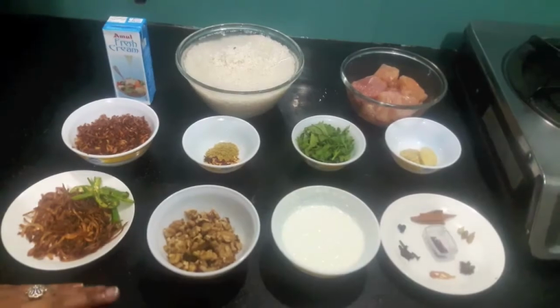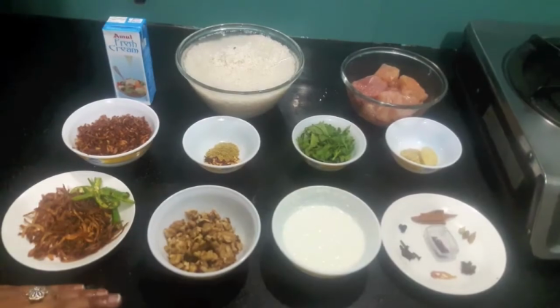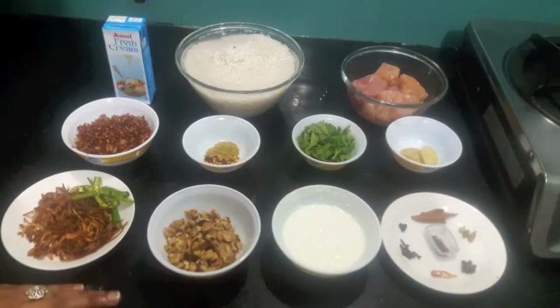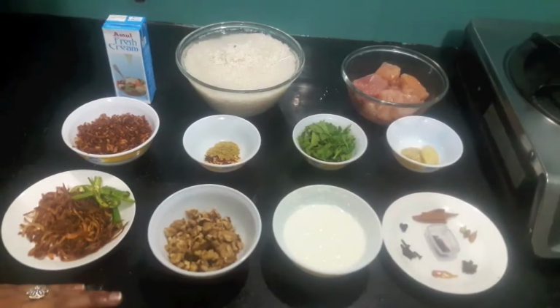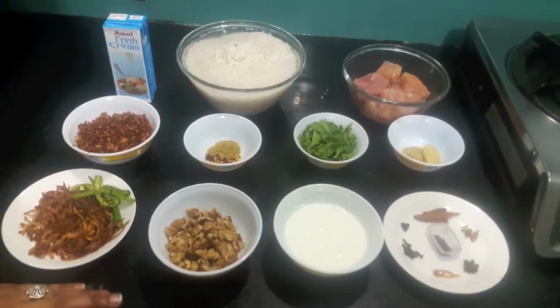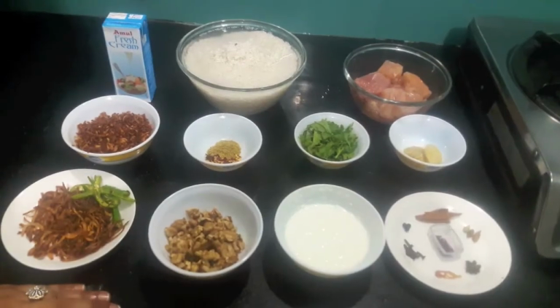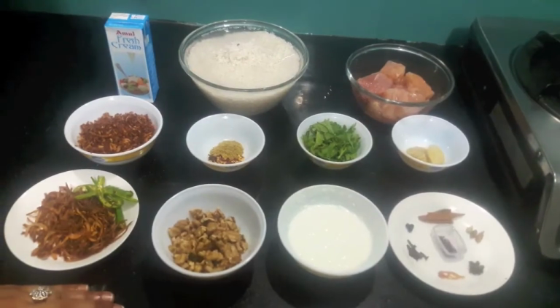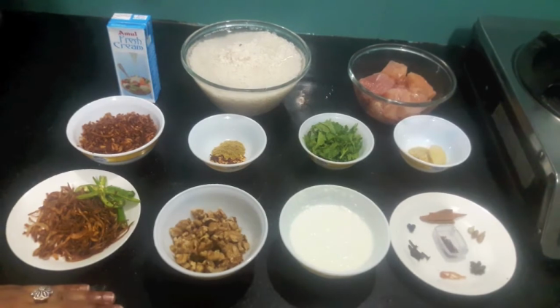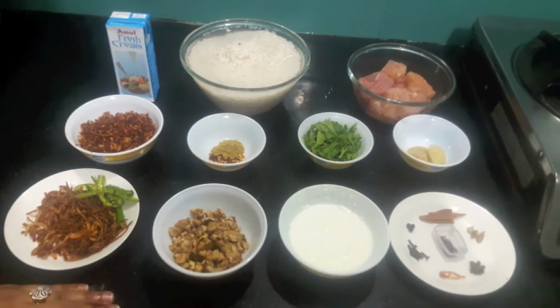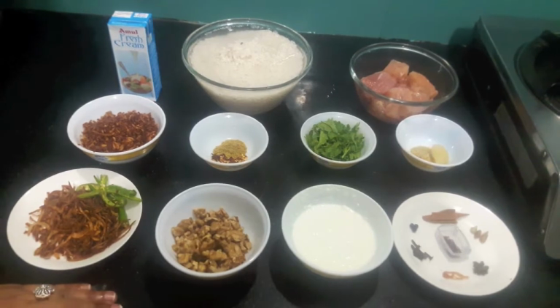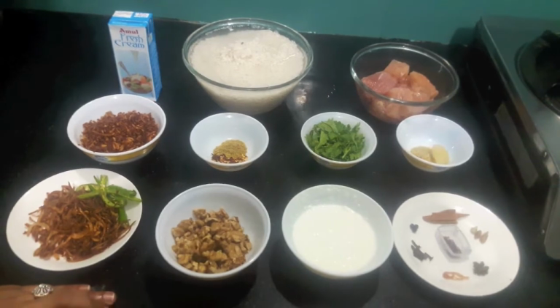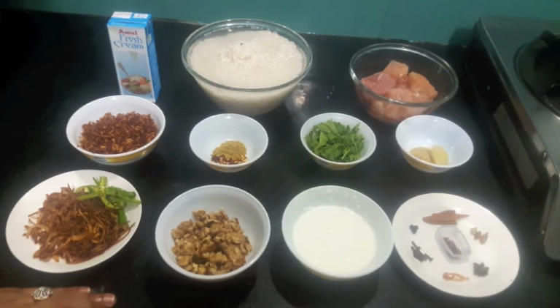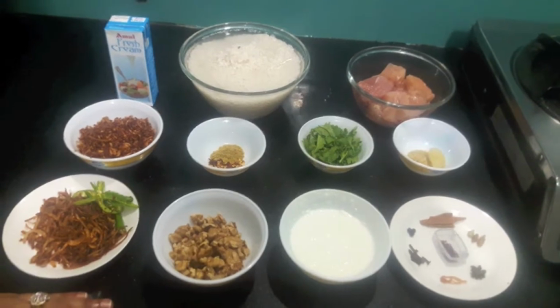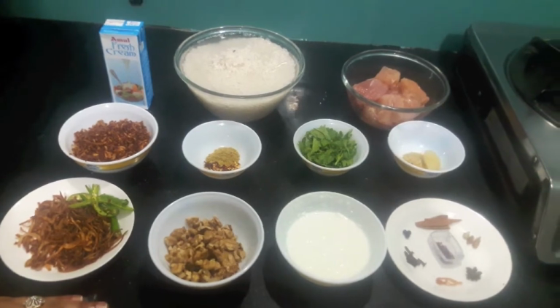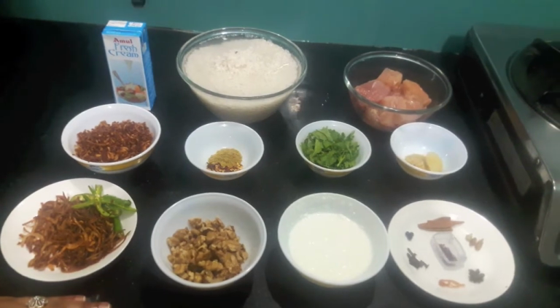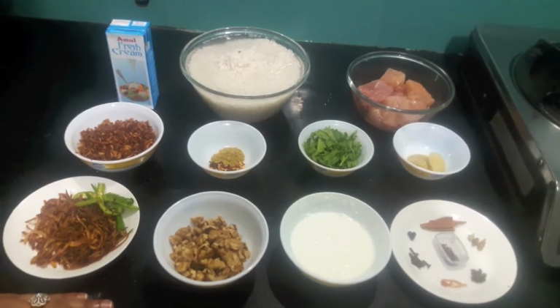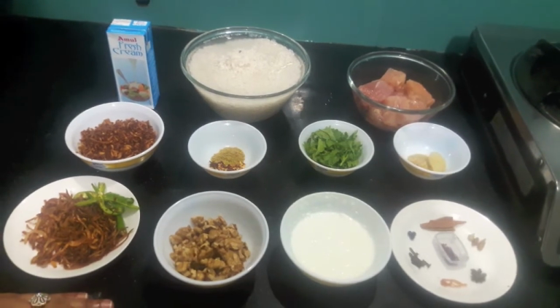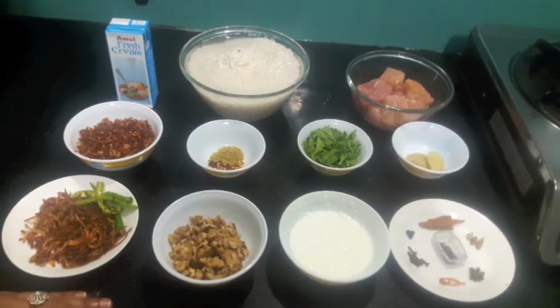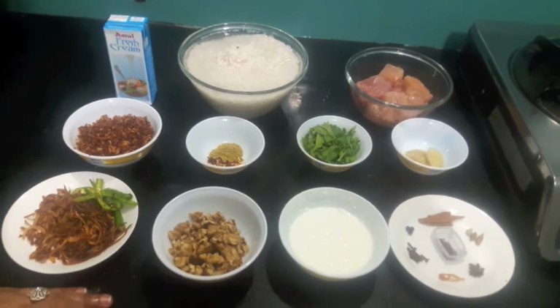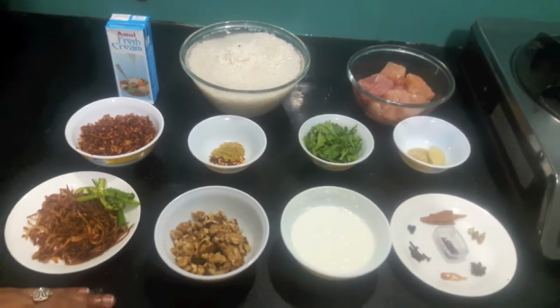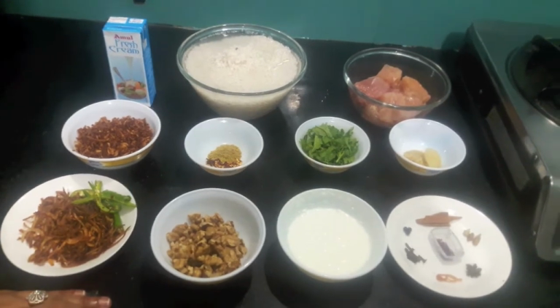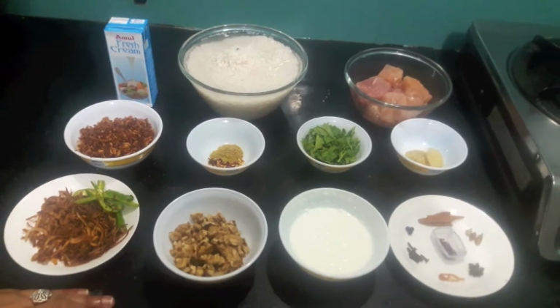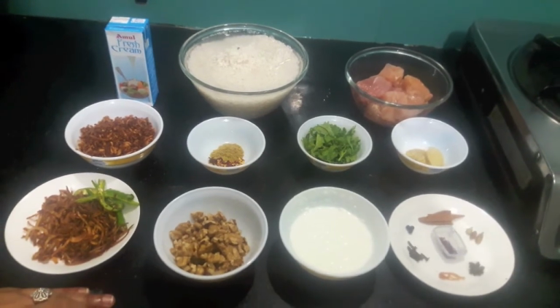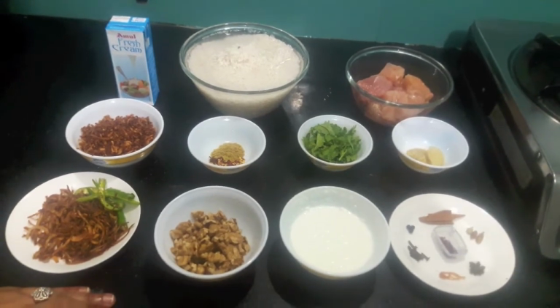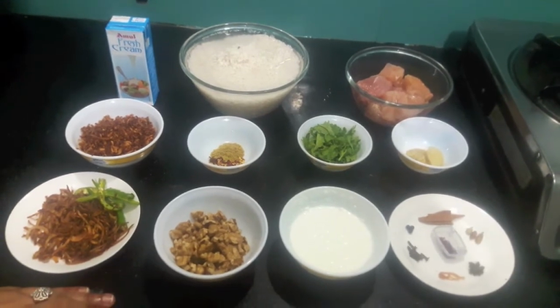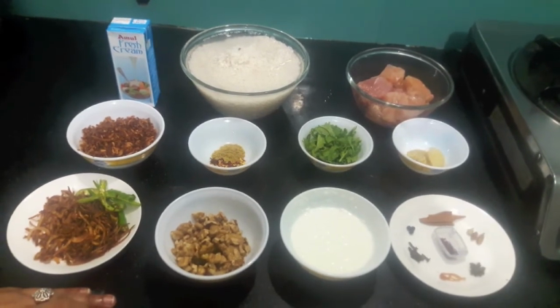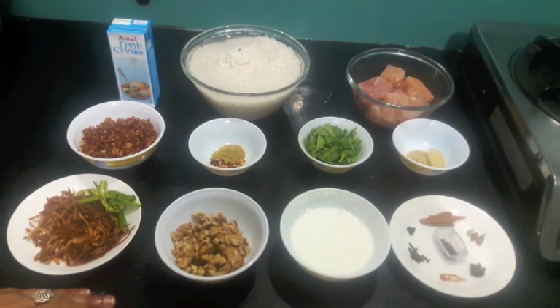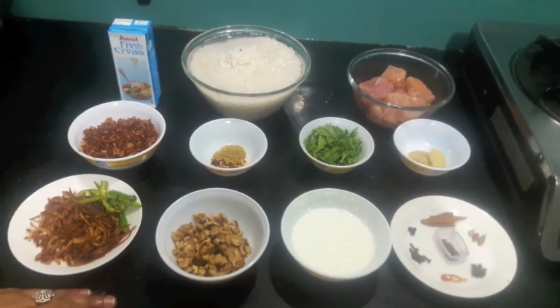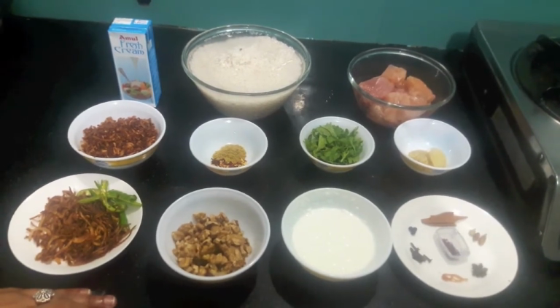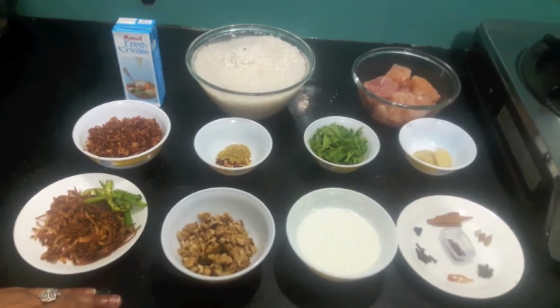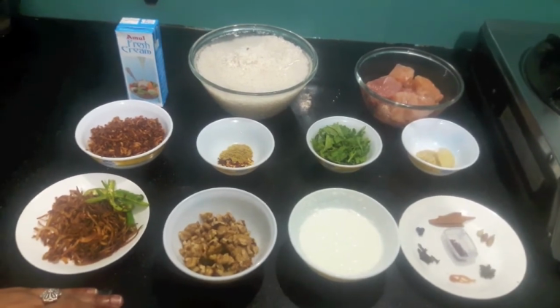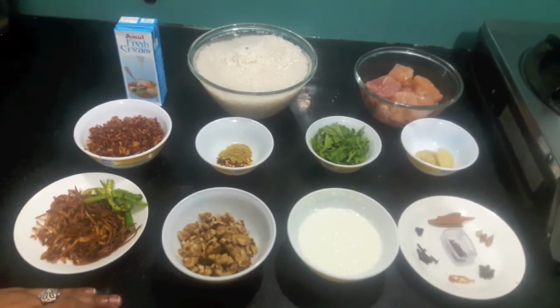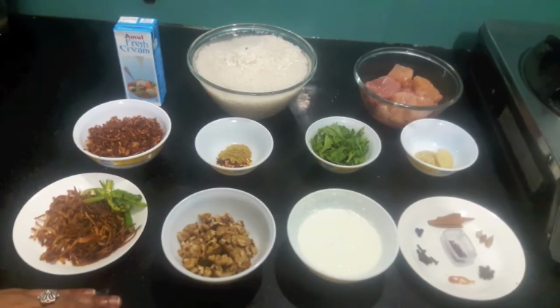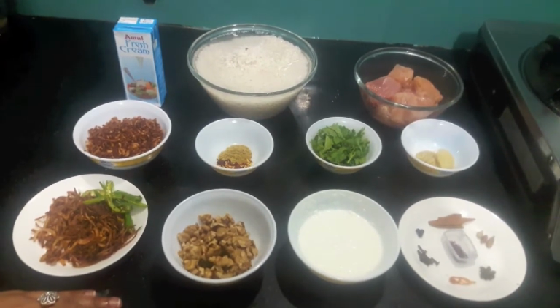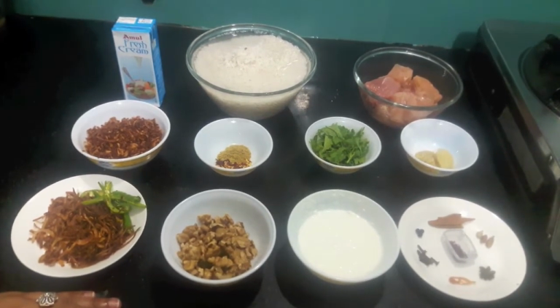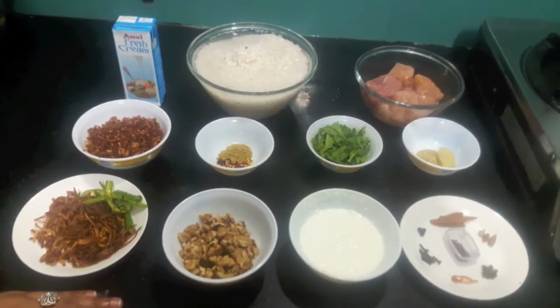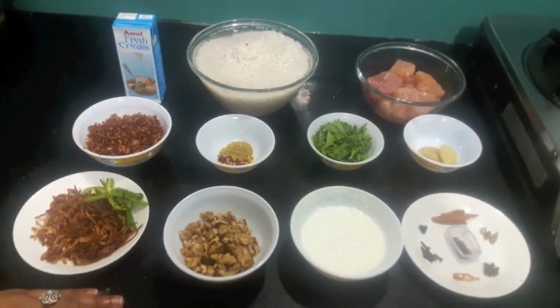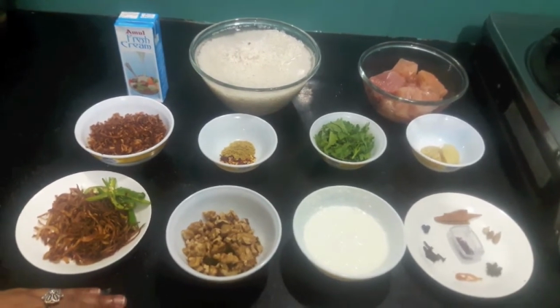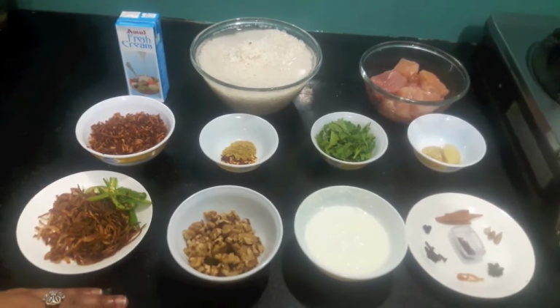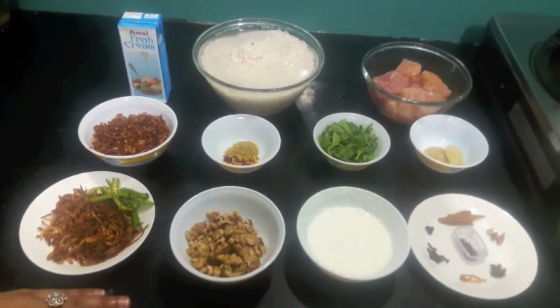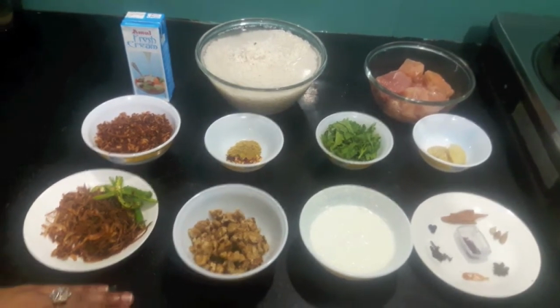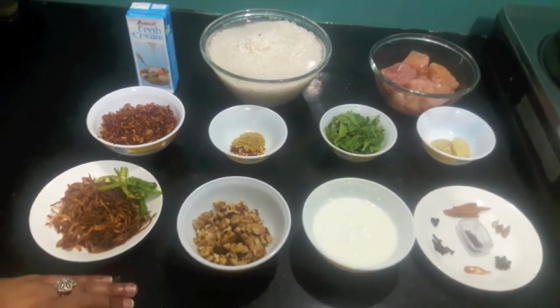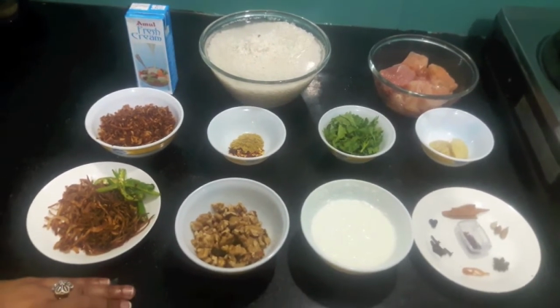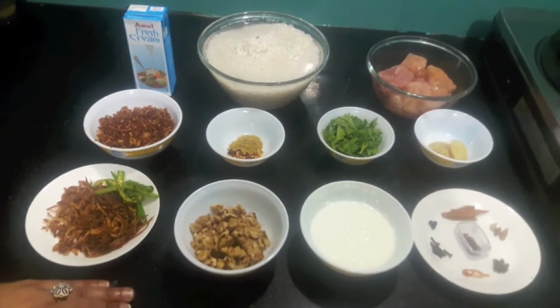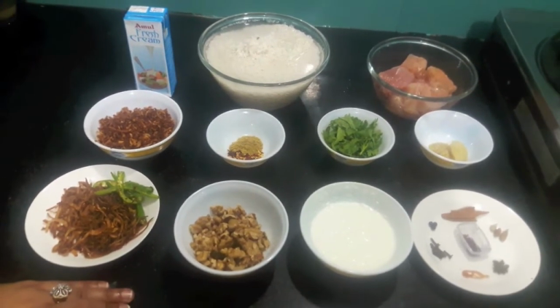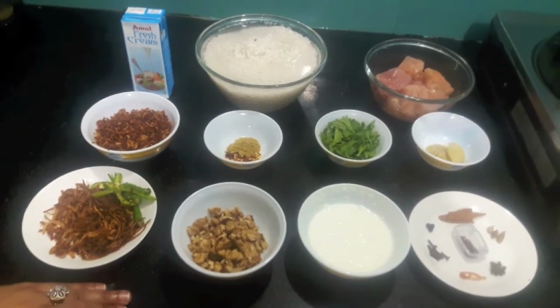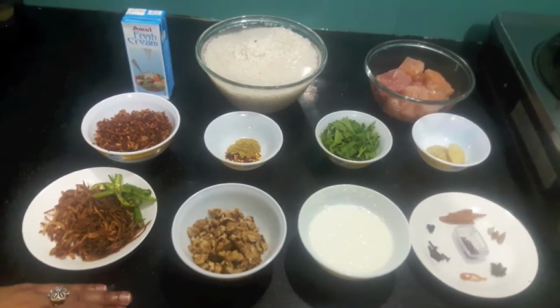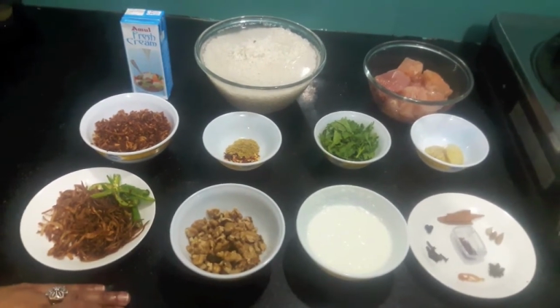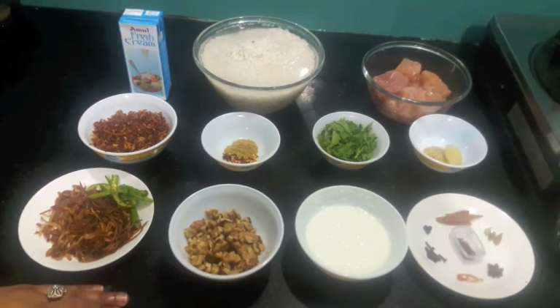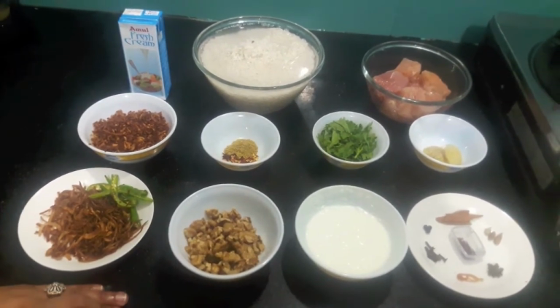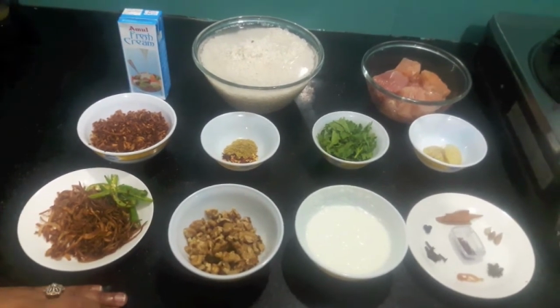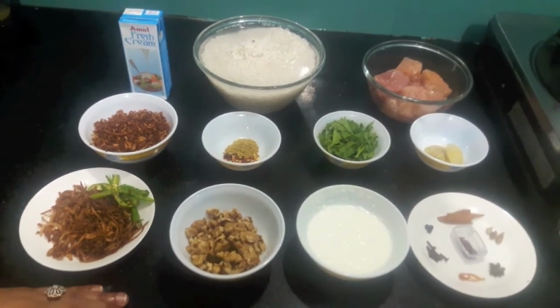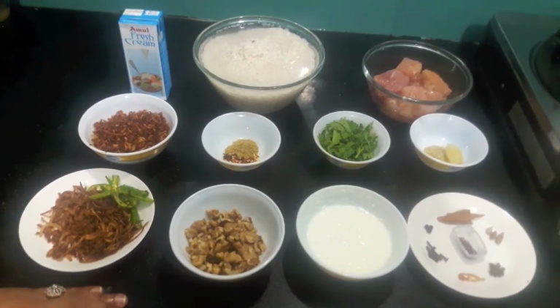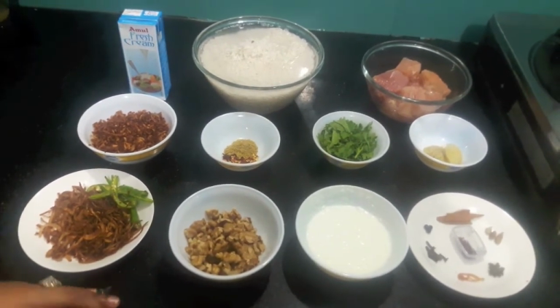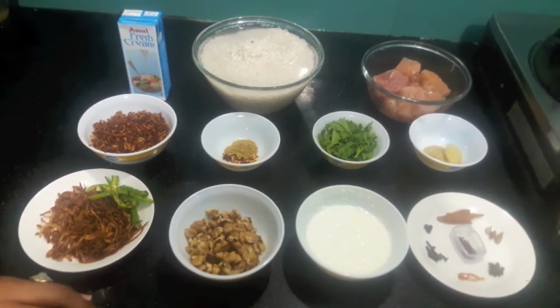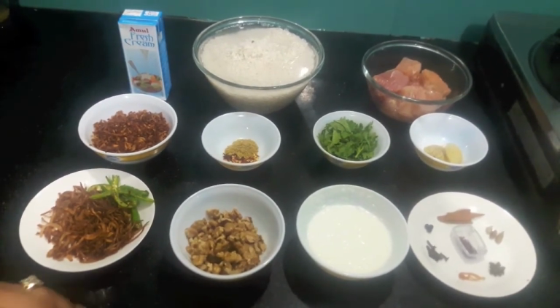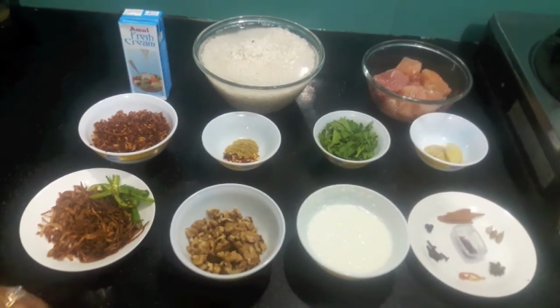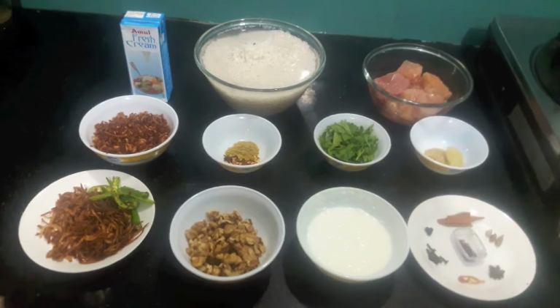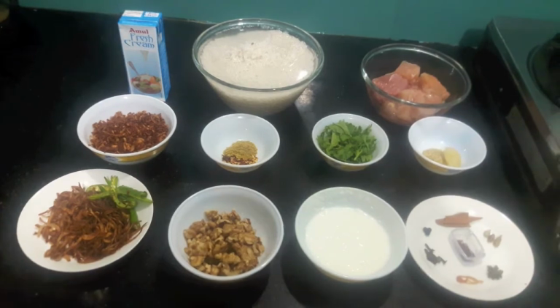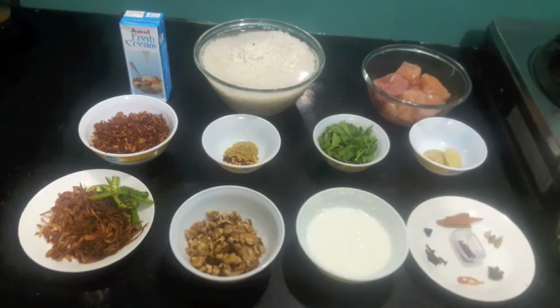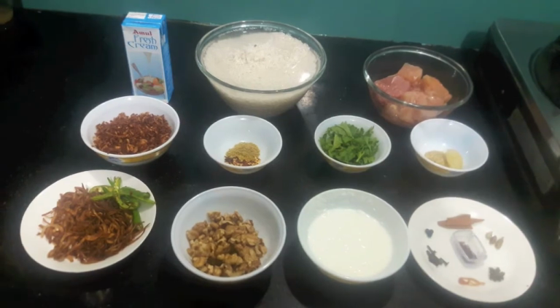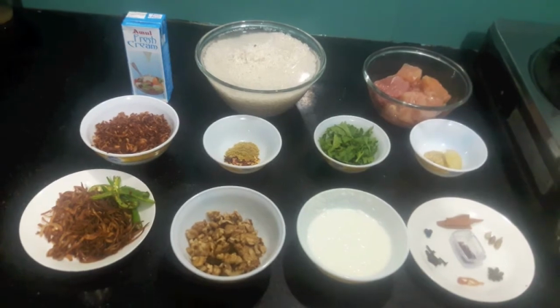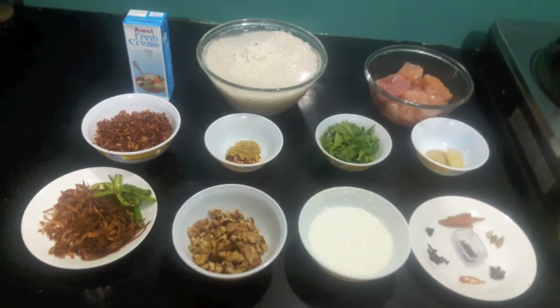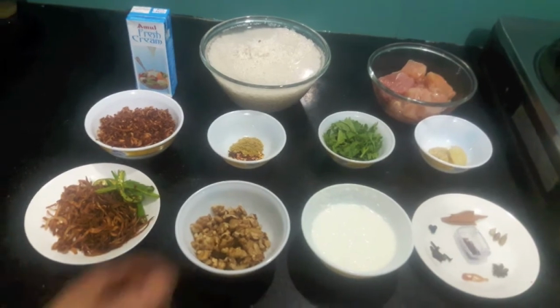Hello and welcome to my channel Shifa's Kitchen. Today I am going to show you how to make Walnut Chicken Biryani. So let's start.